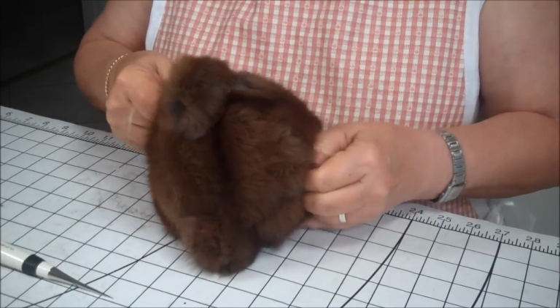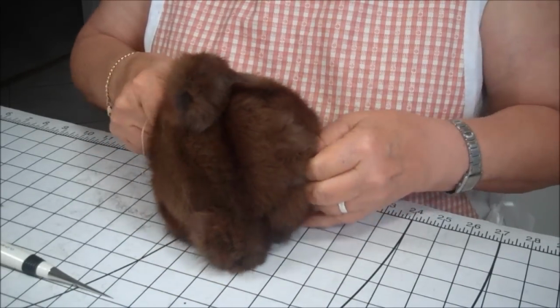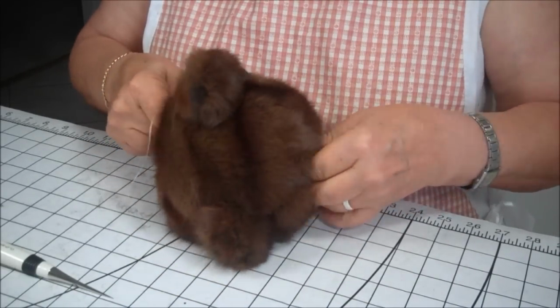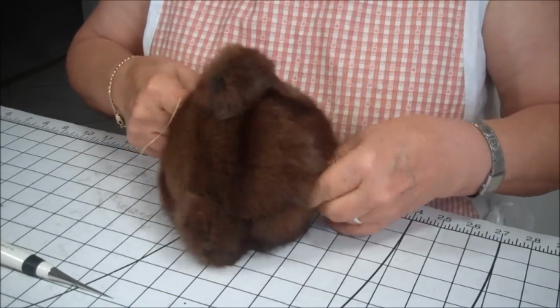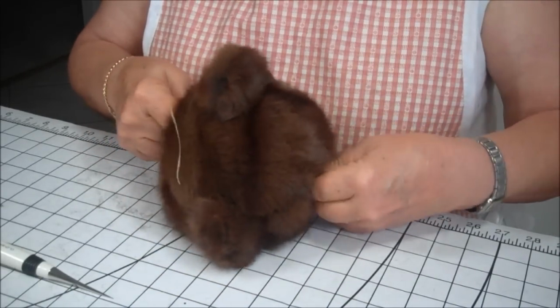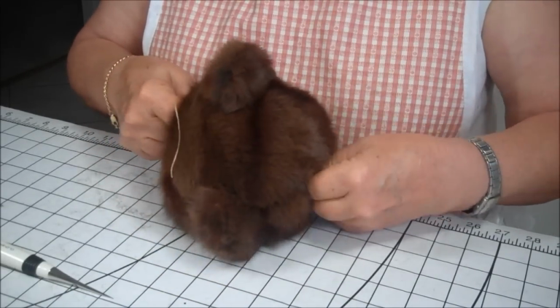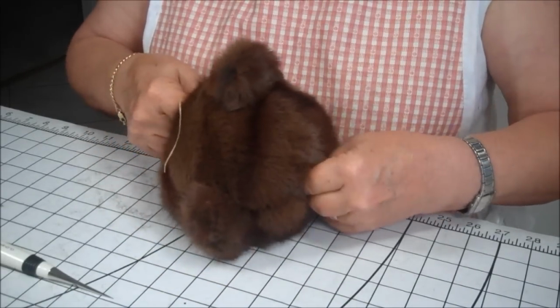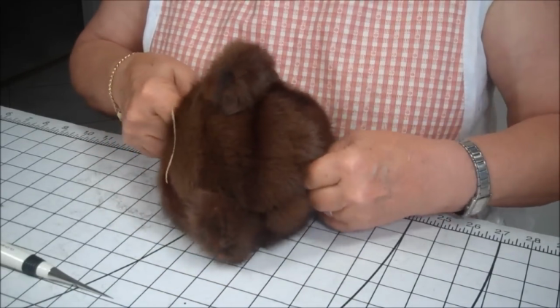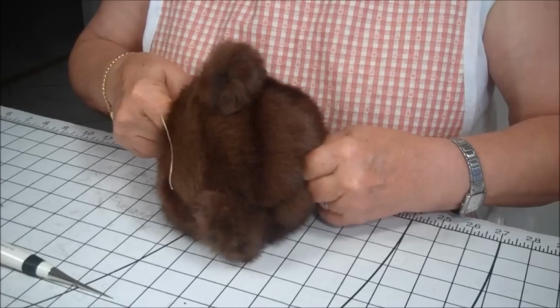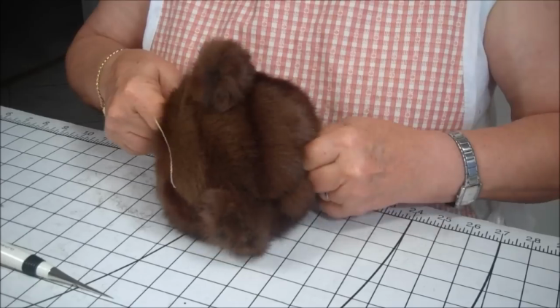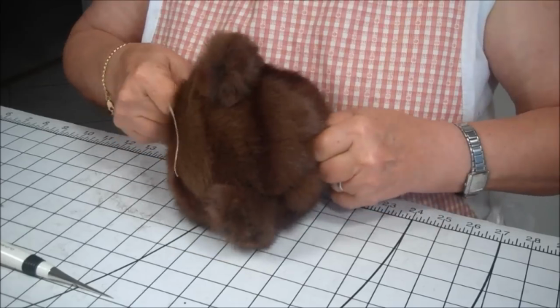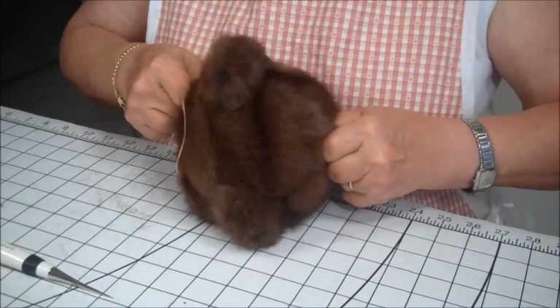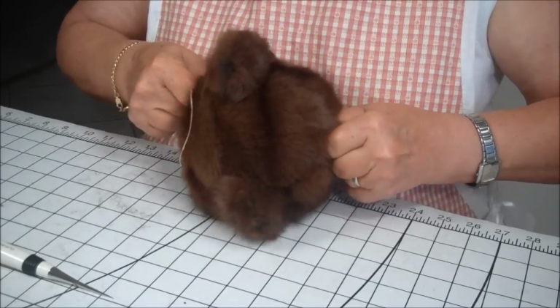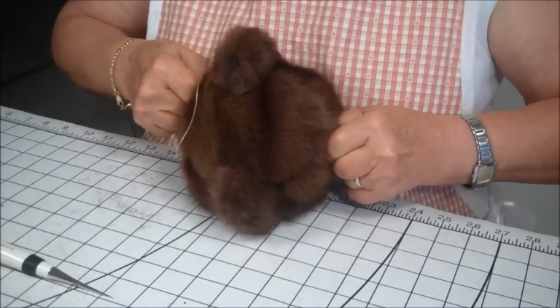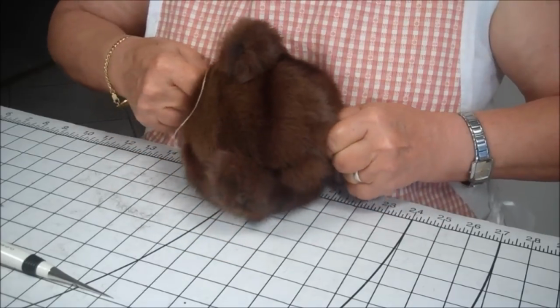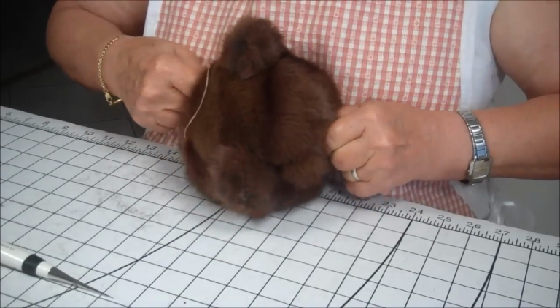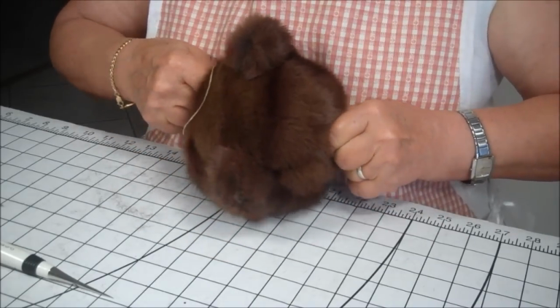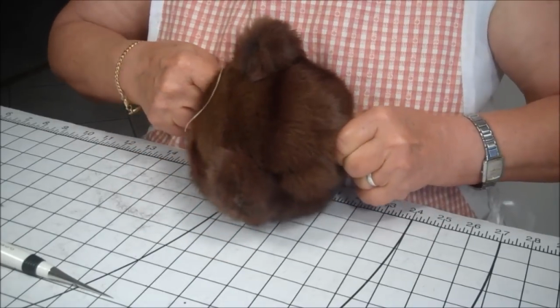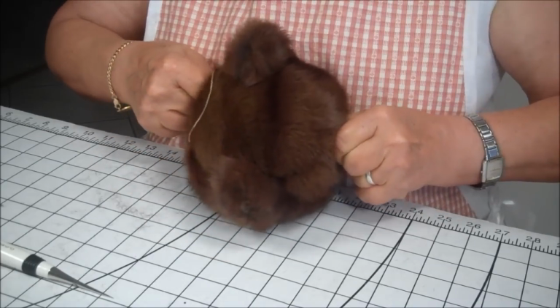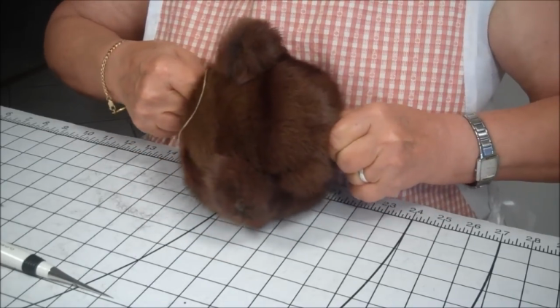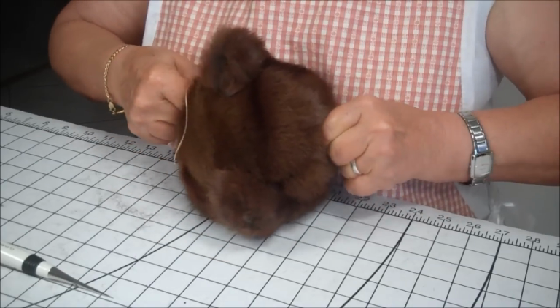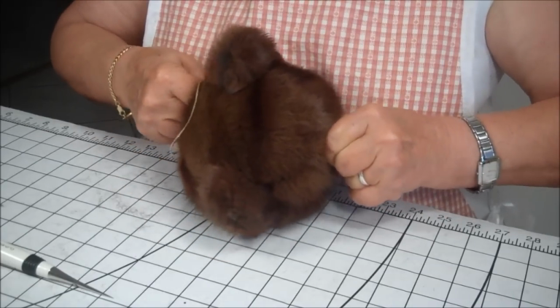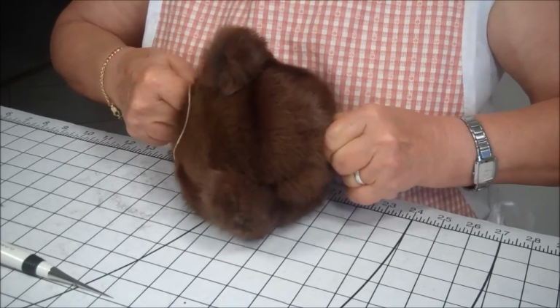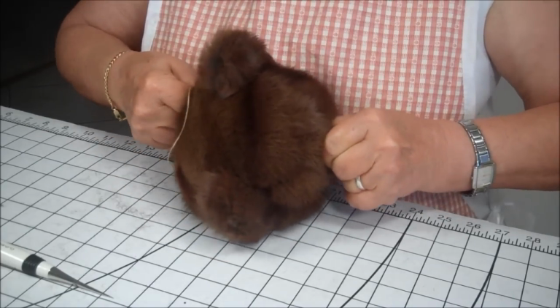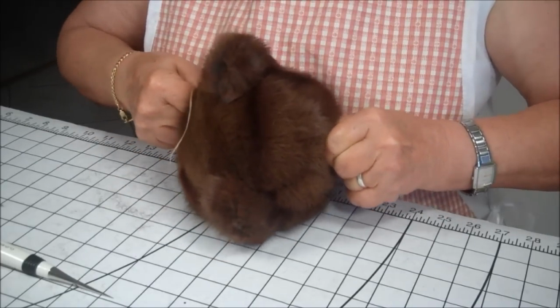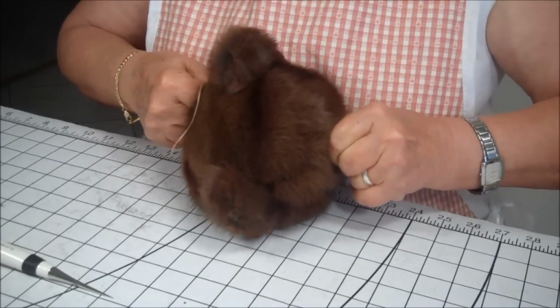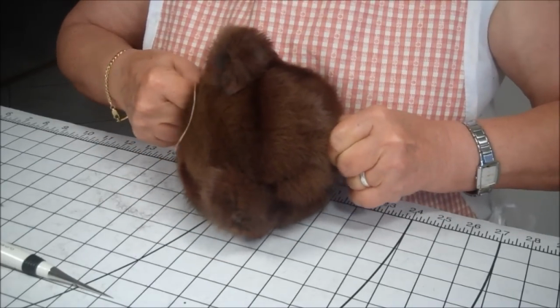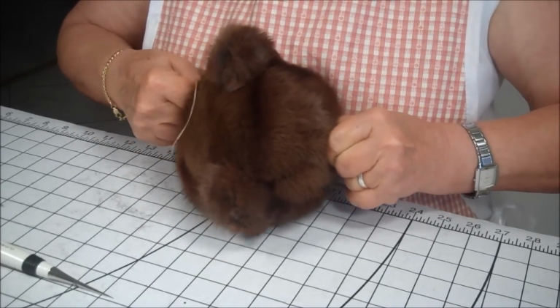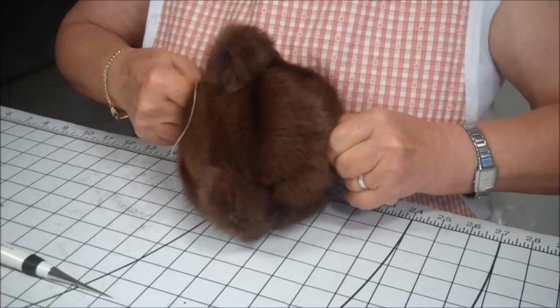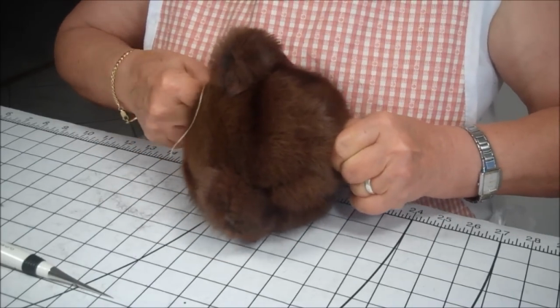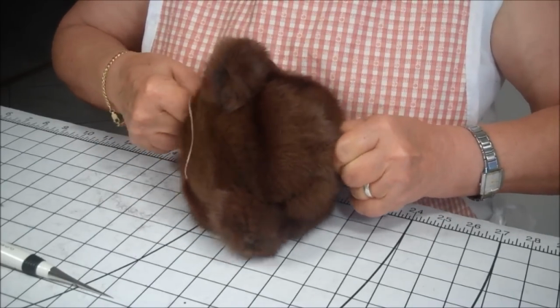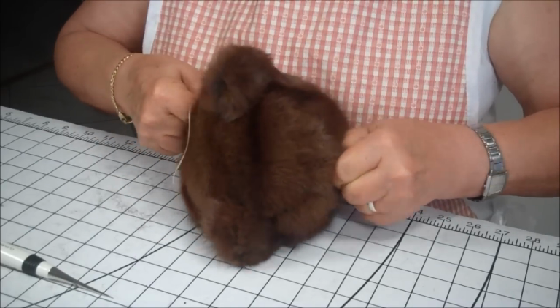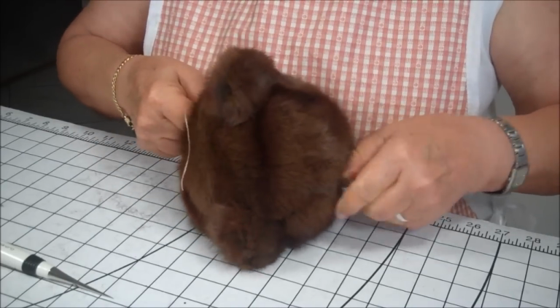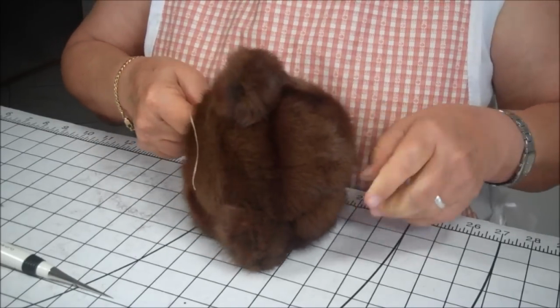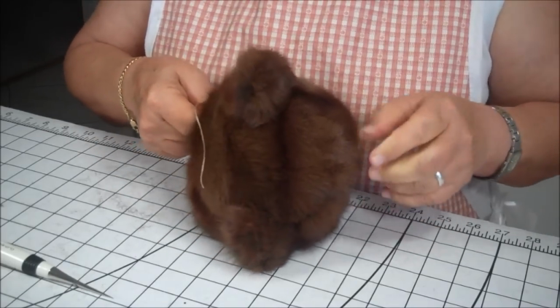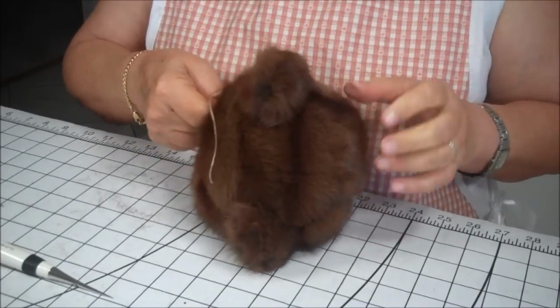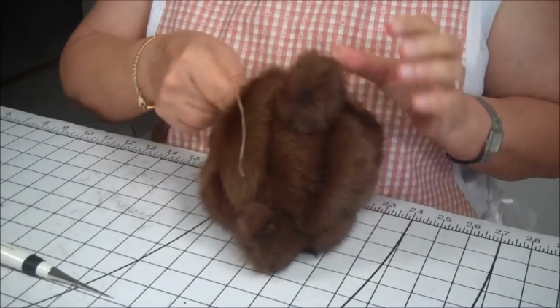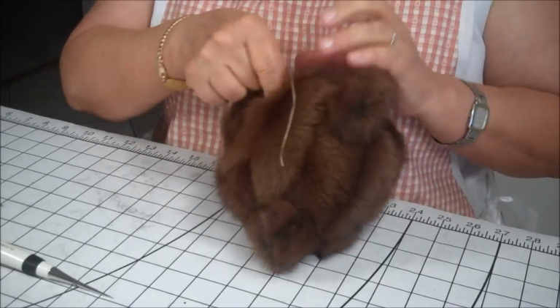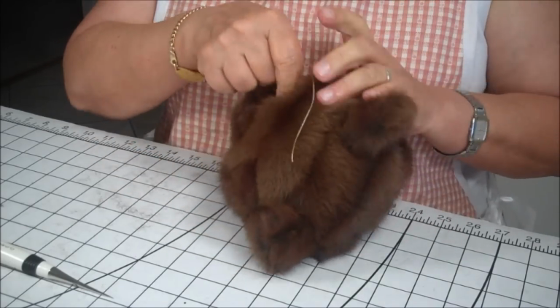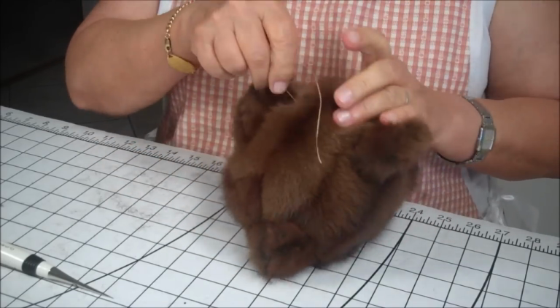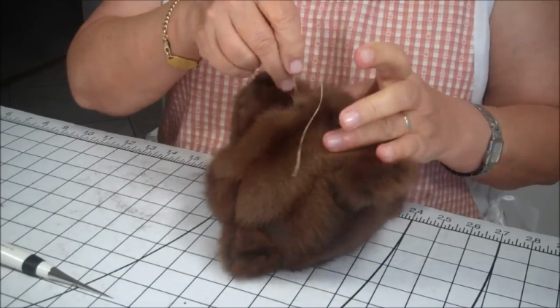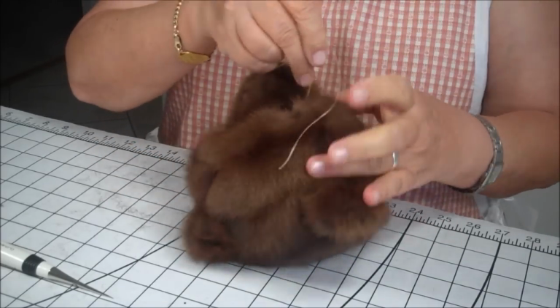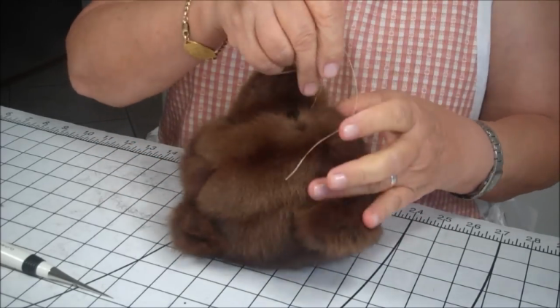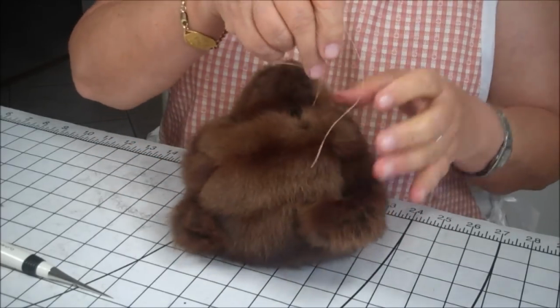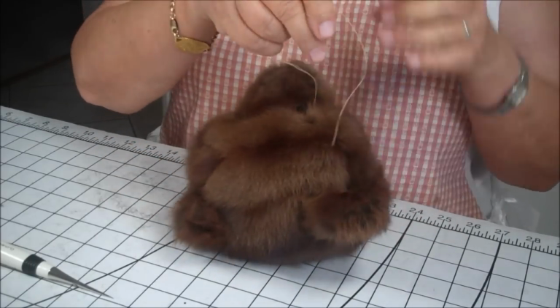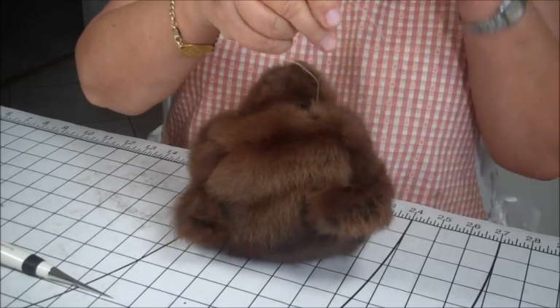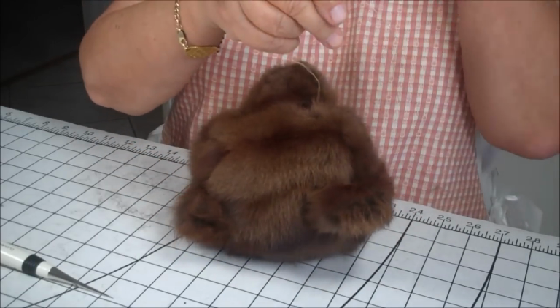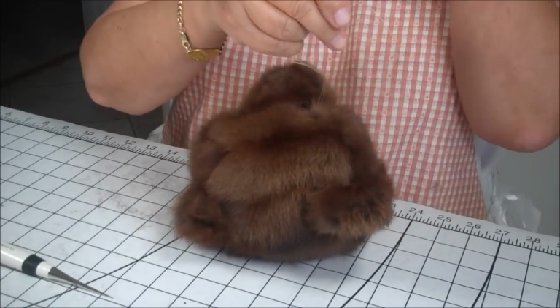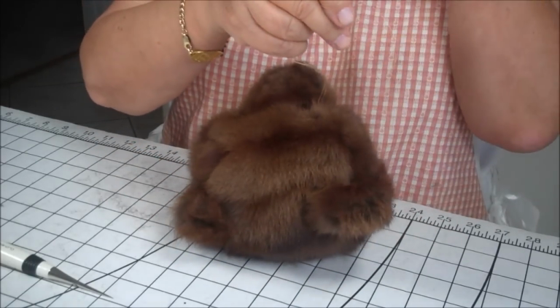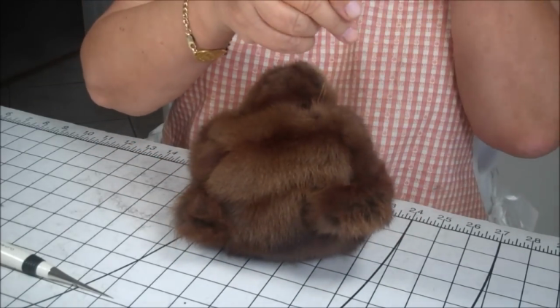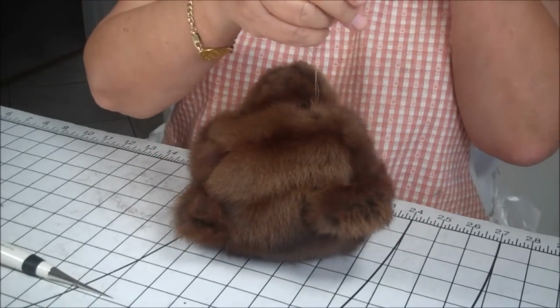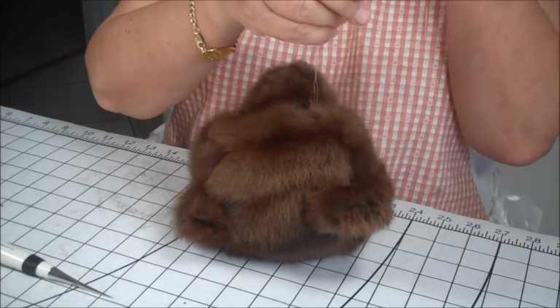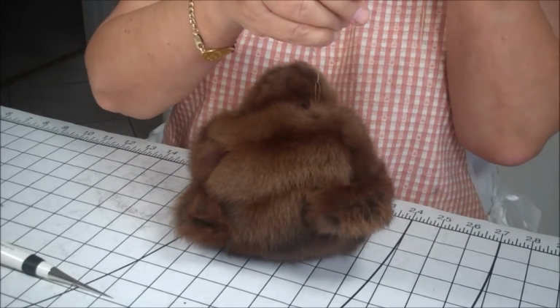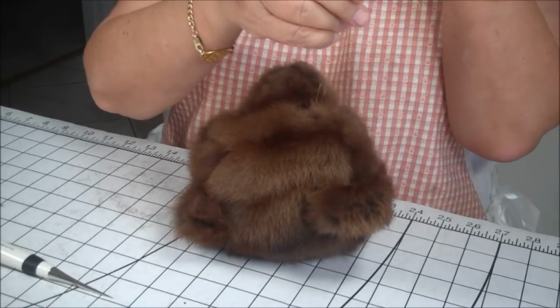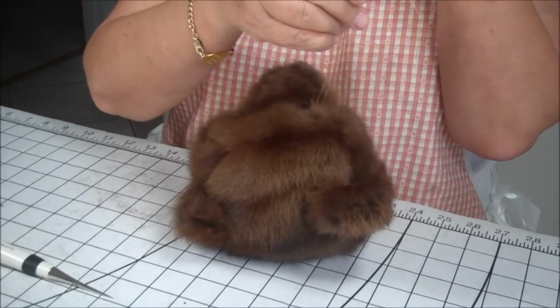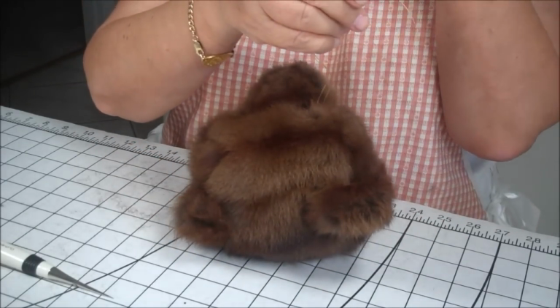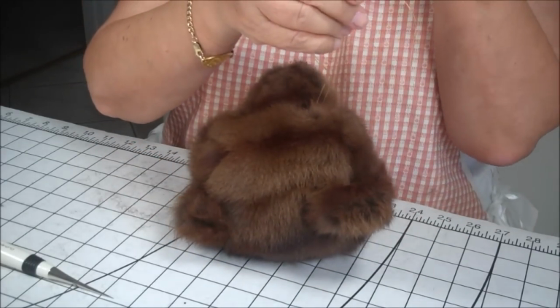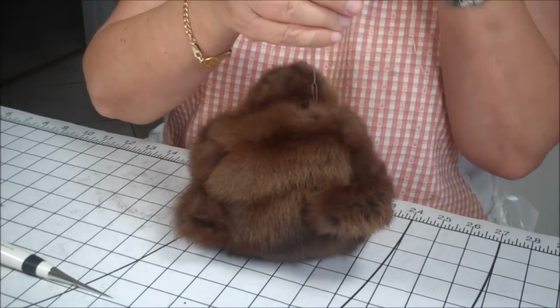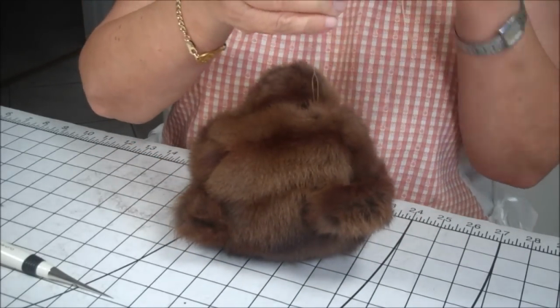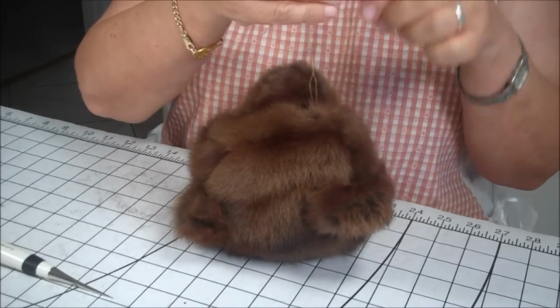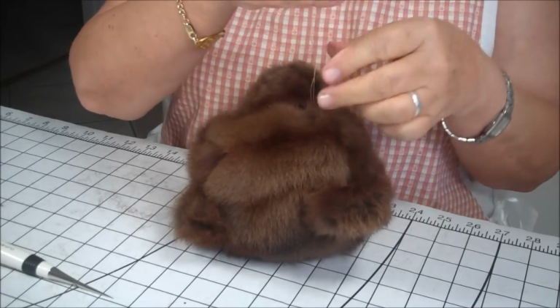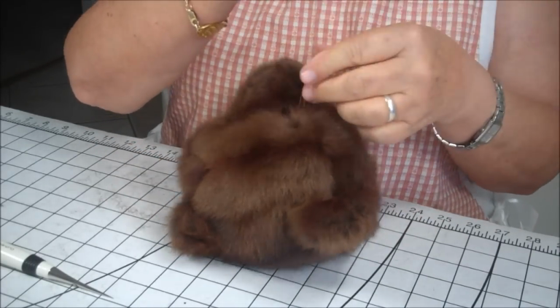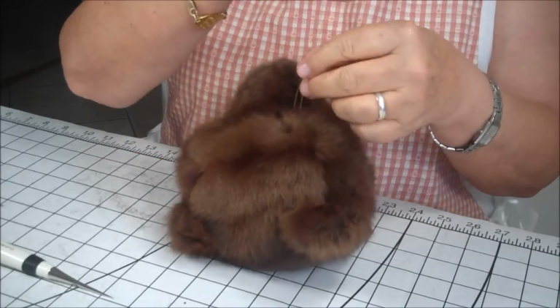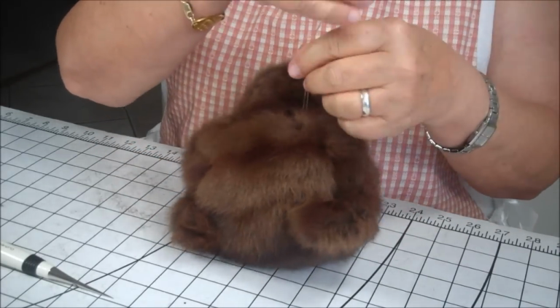If it does create a dimple, sometimes you can just pull on the back of the head and it will release the string from the skin.